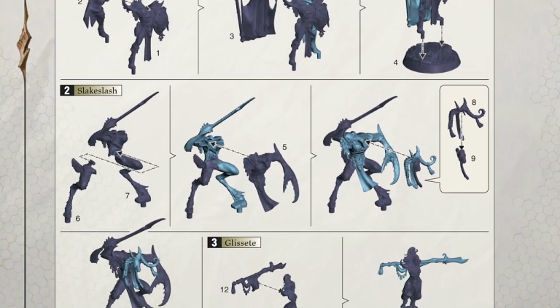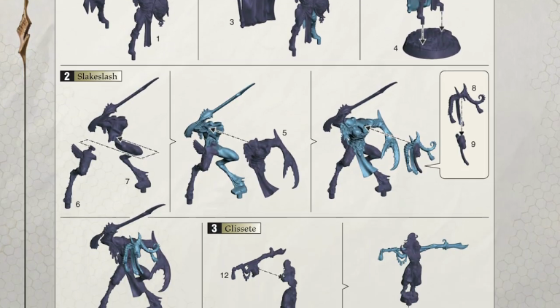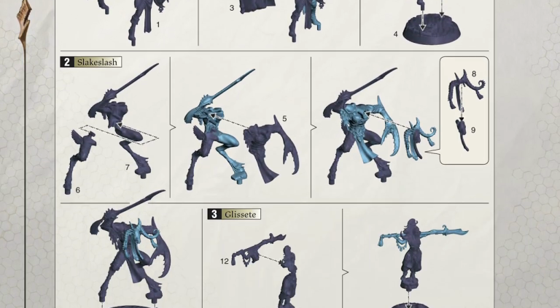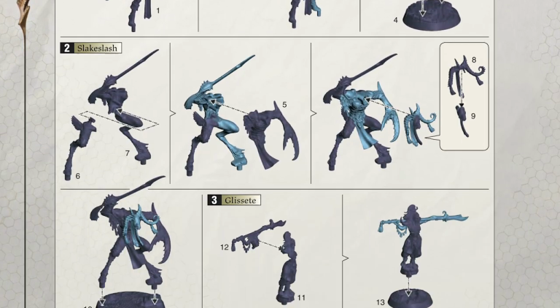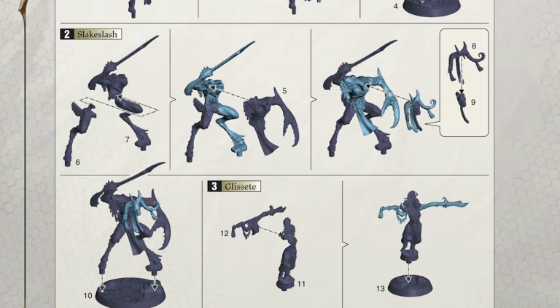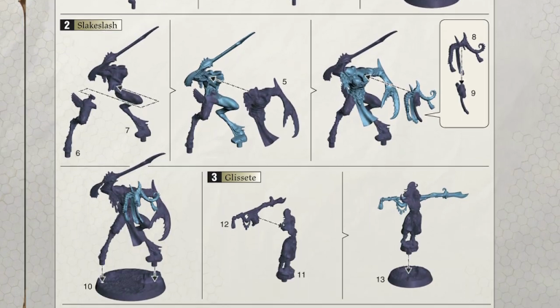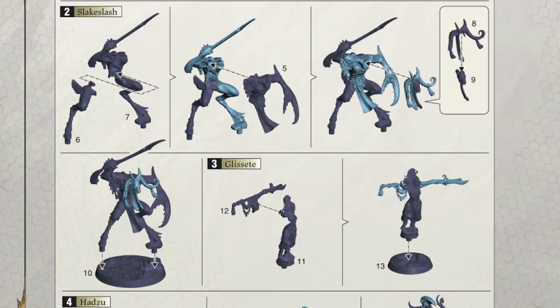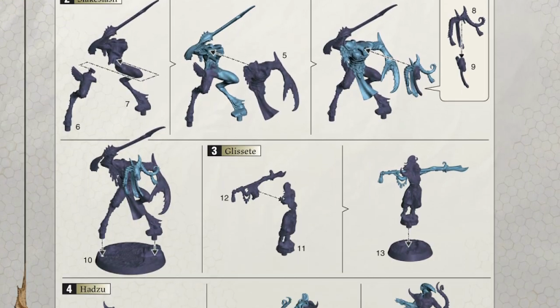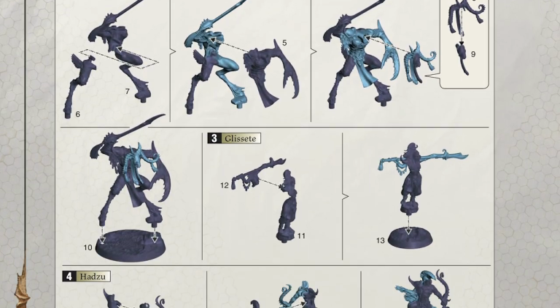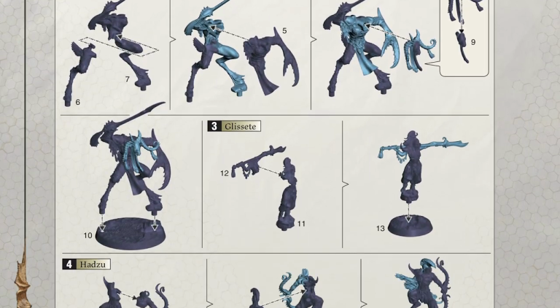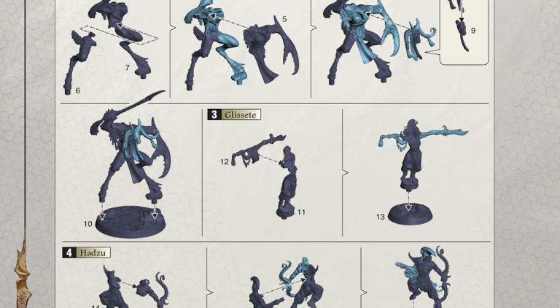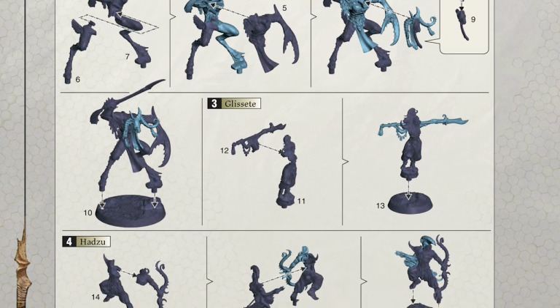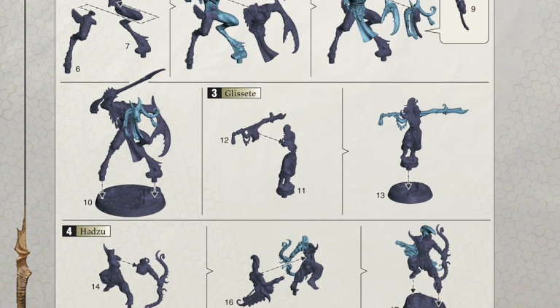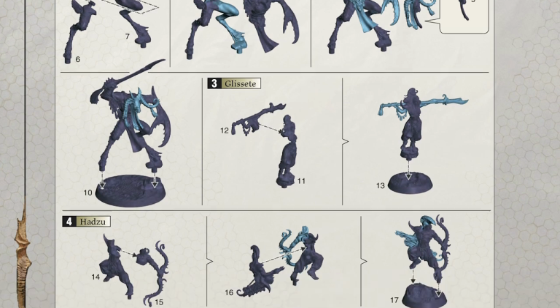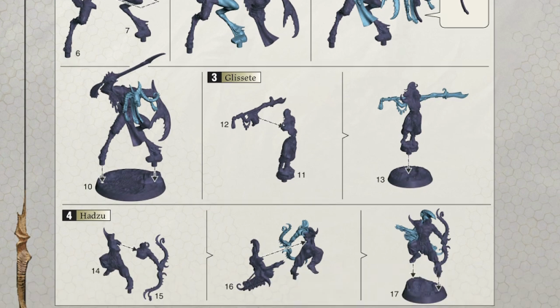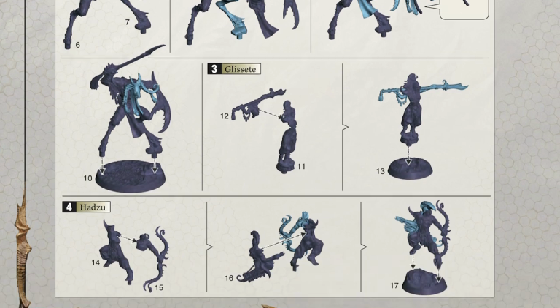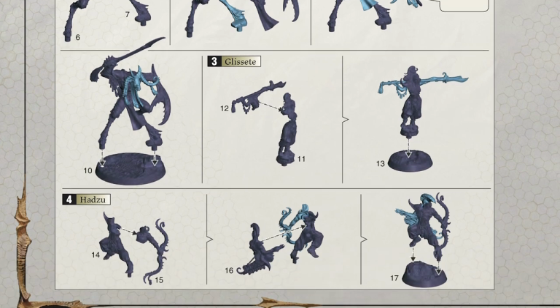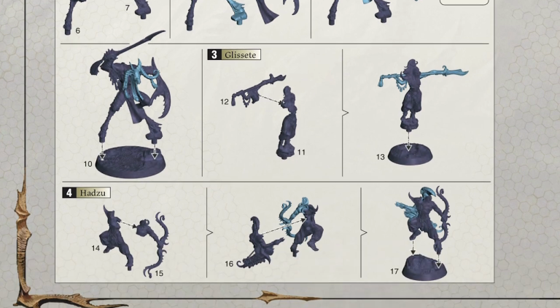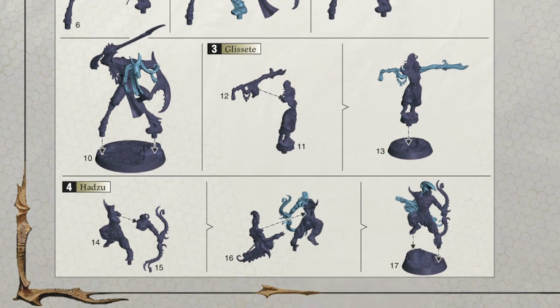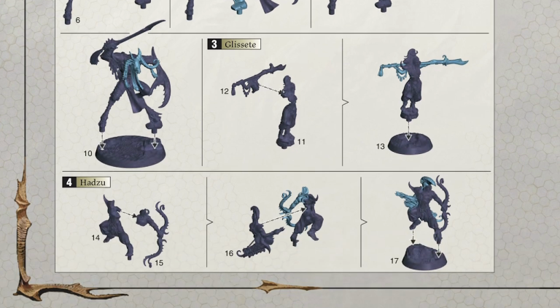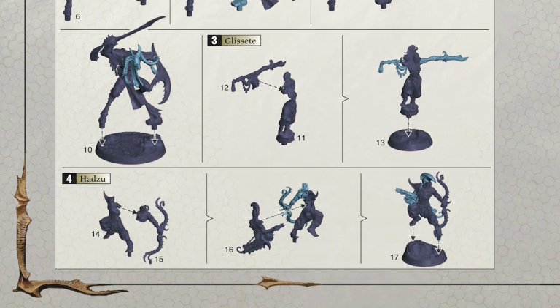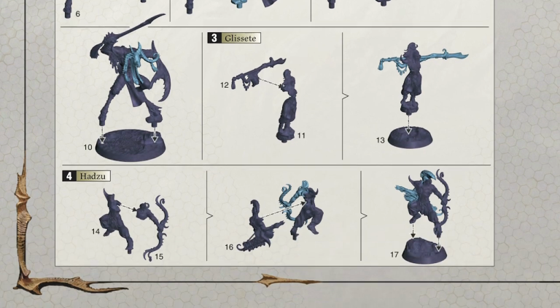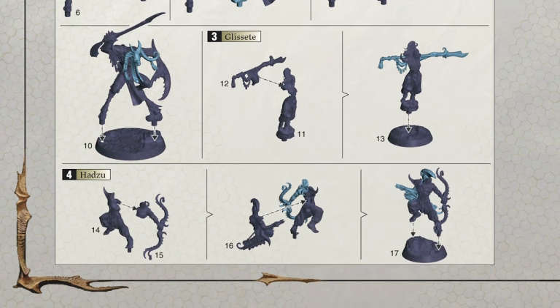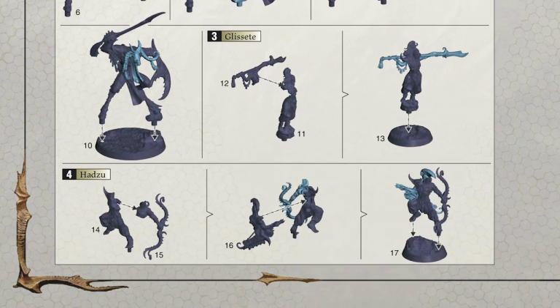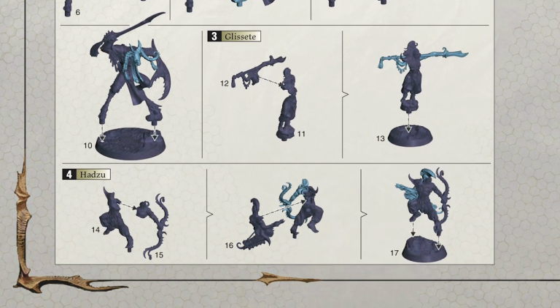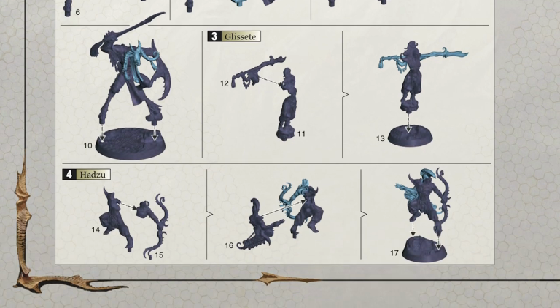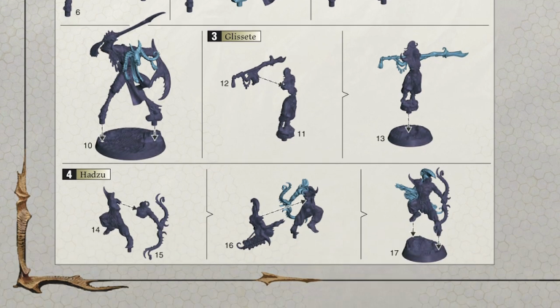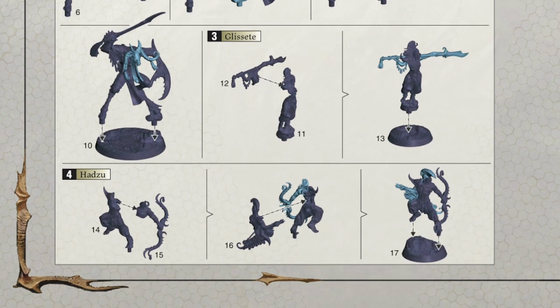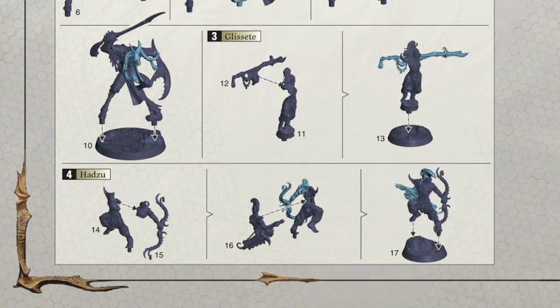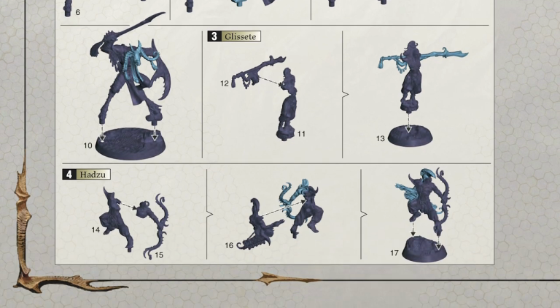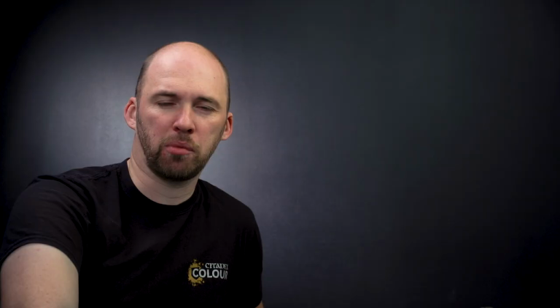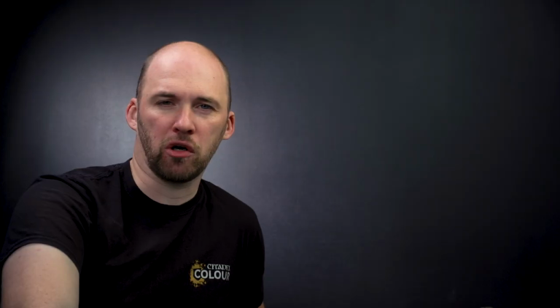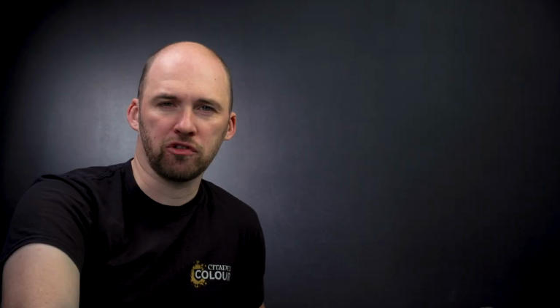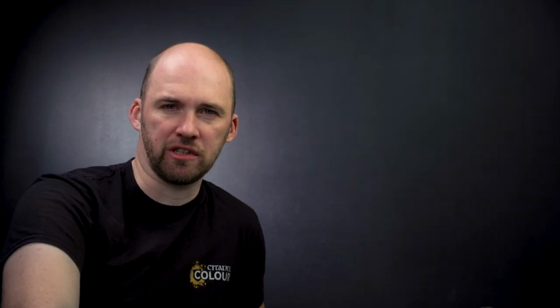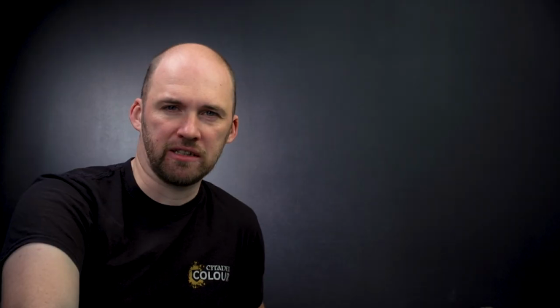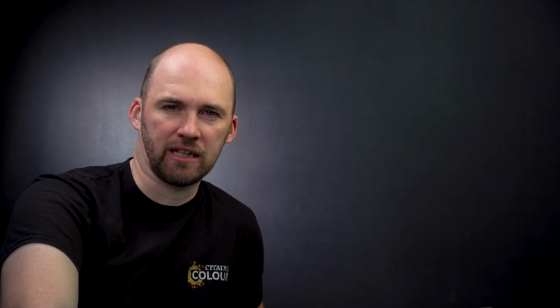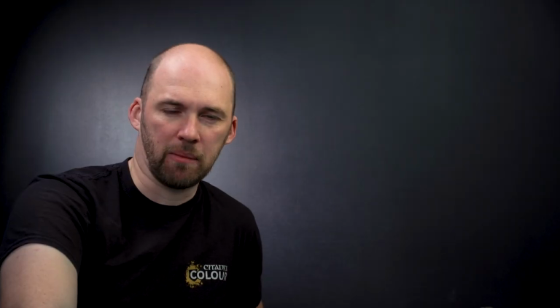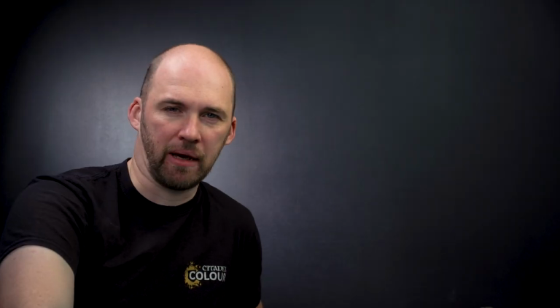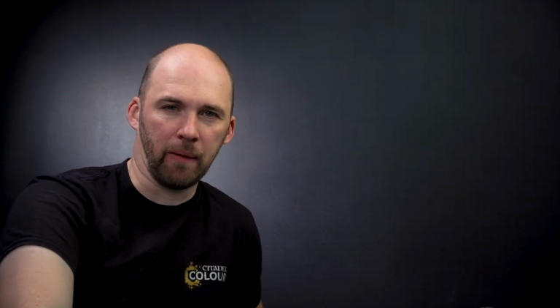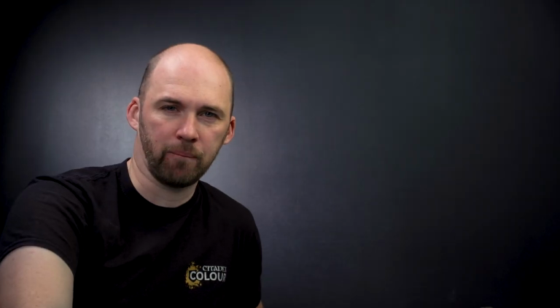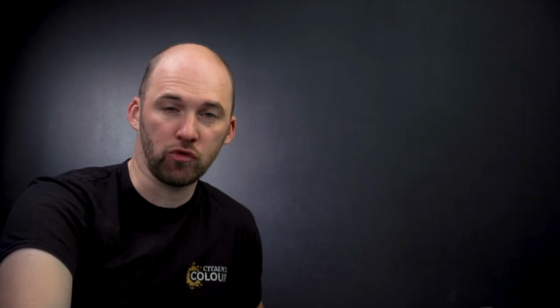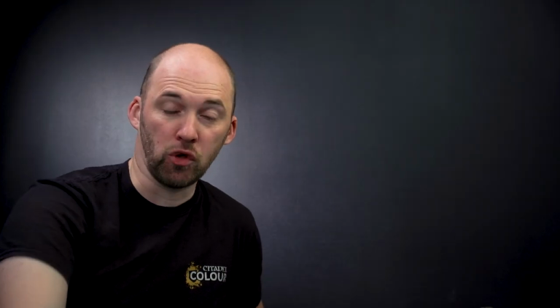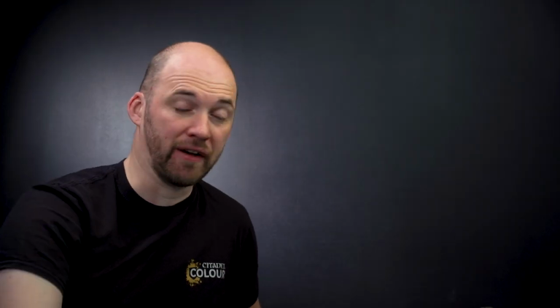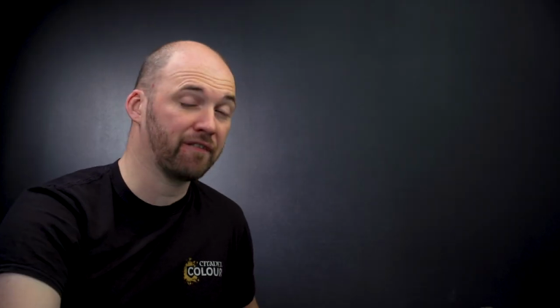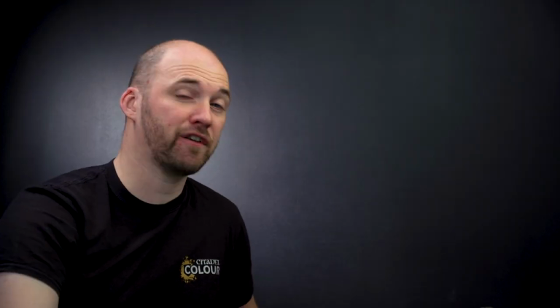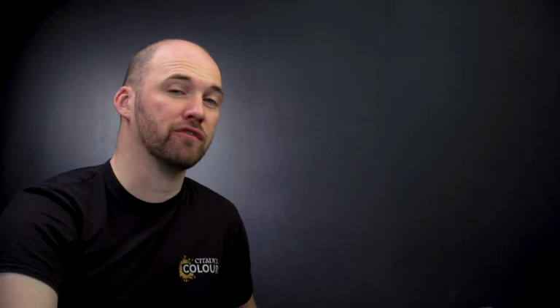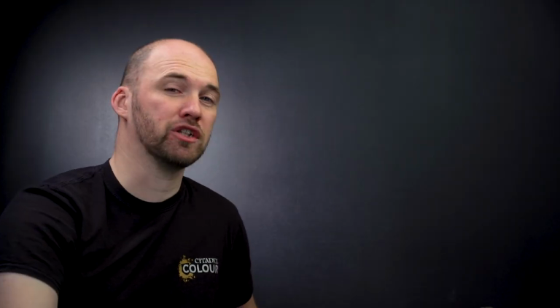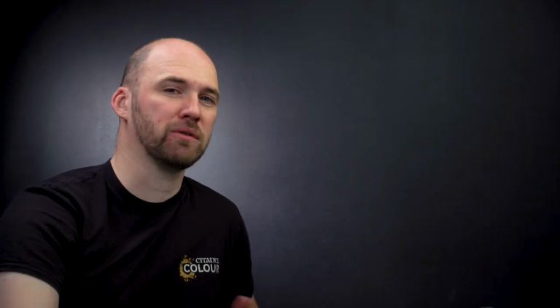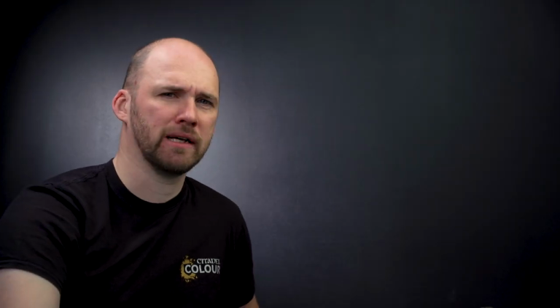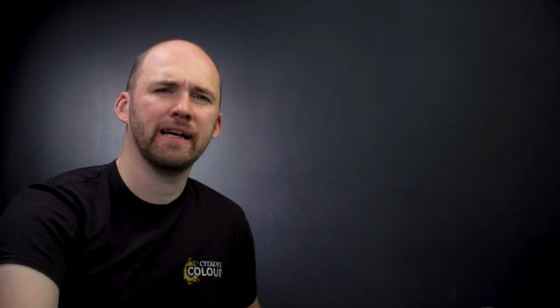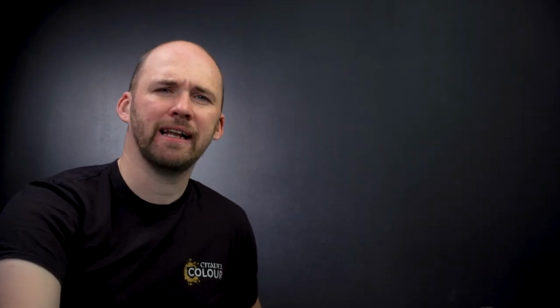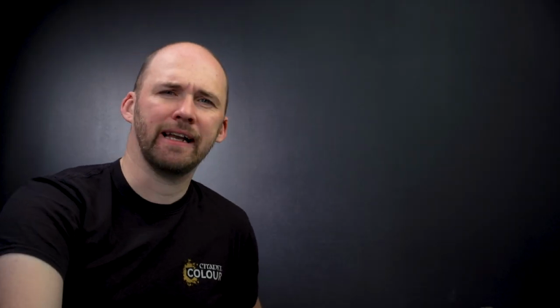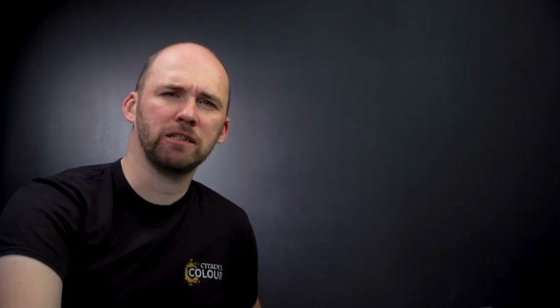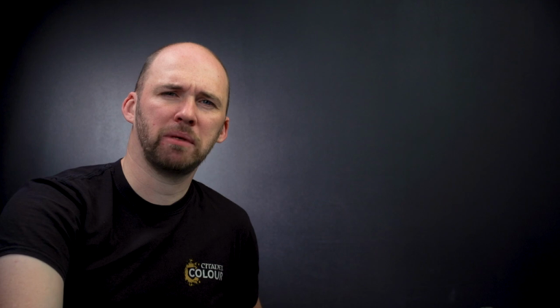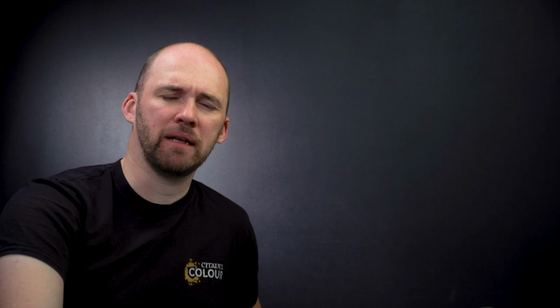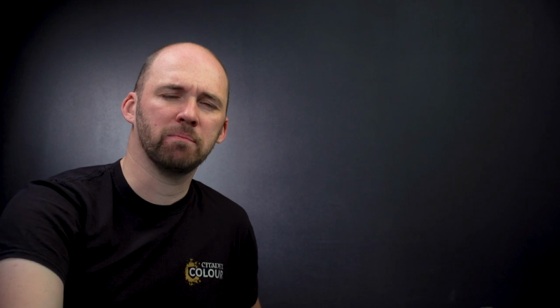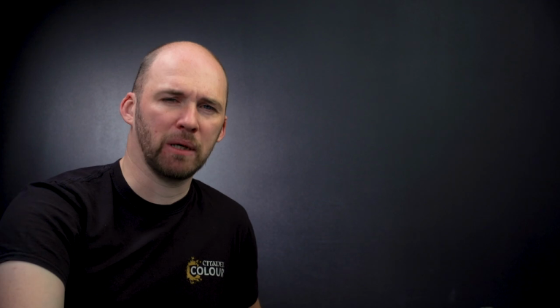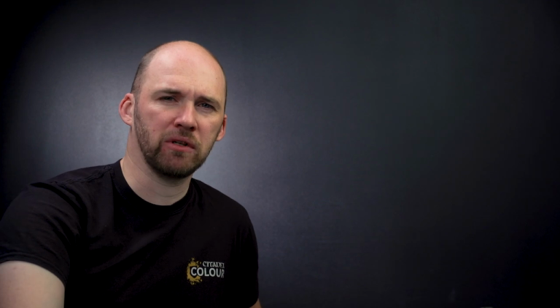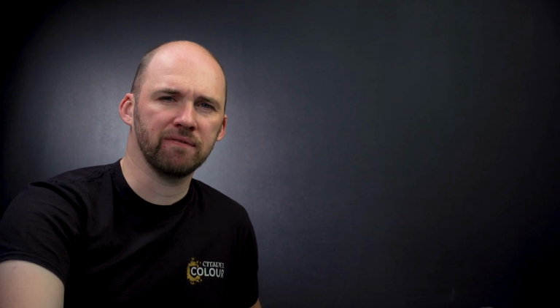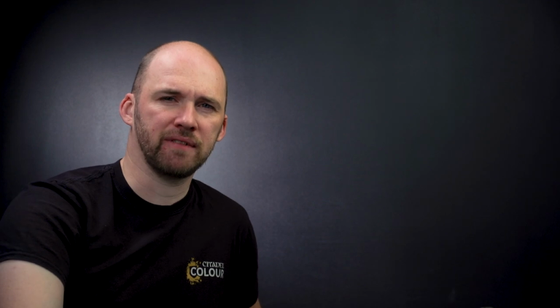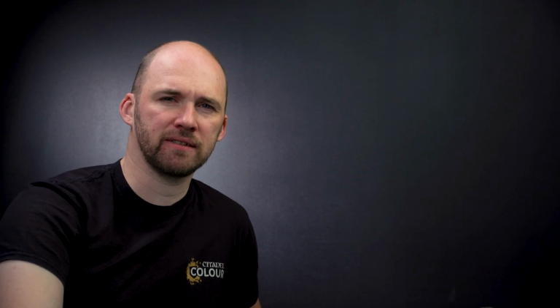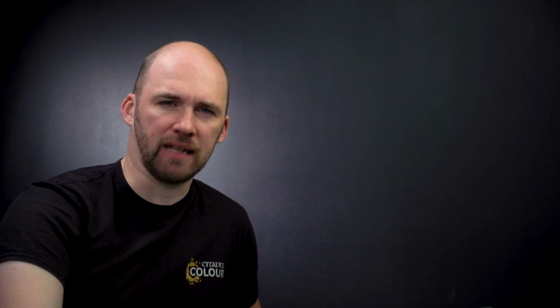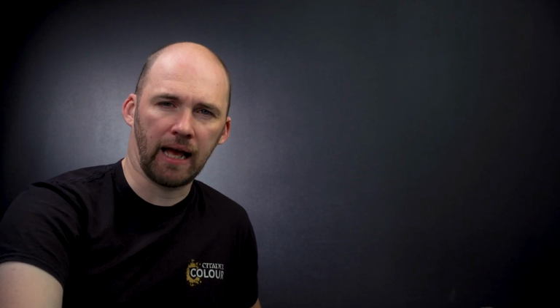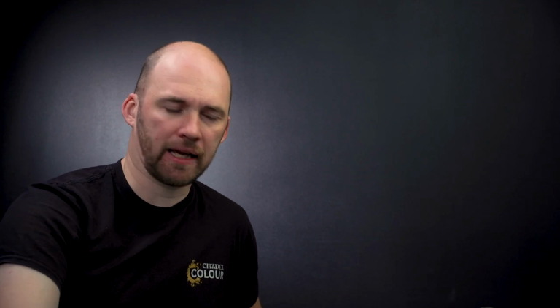You'll also notice the parts are all numbered as well, which just makes it a lot easier to identify the parts you need to clip out. So without further ado, let's begin building Vasilak.